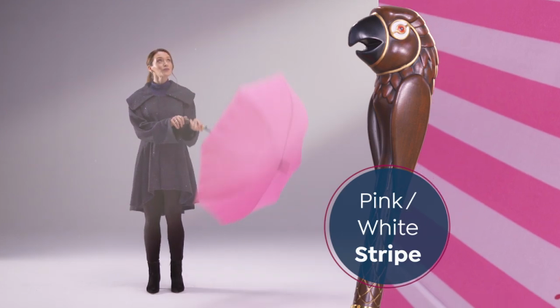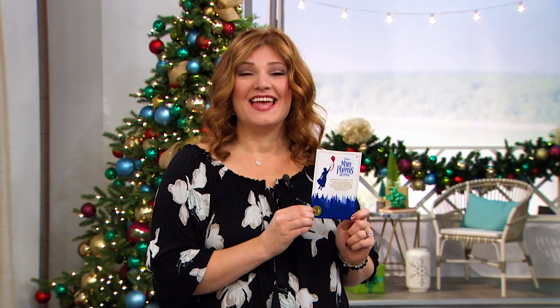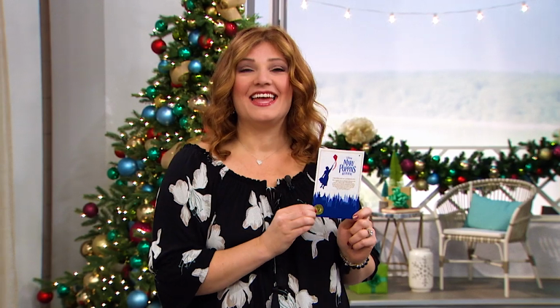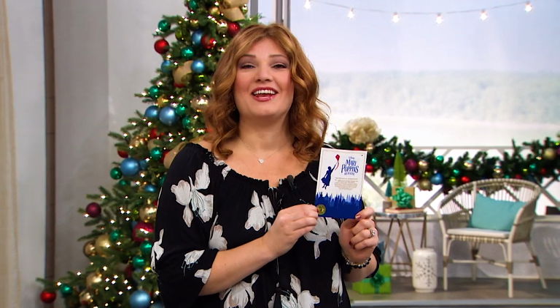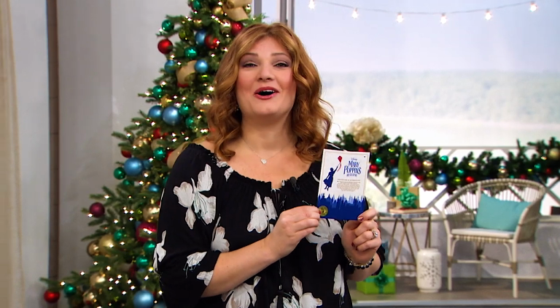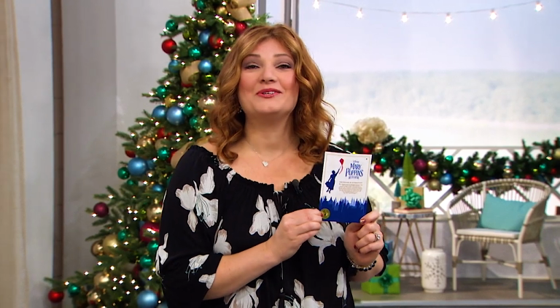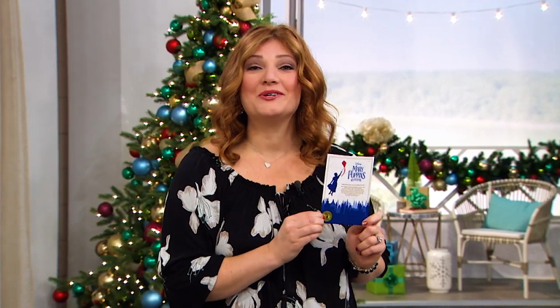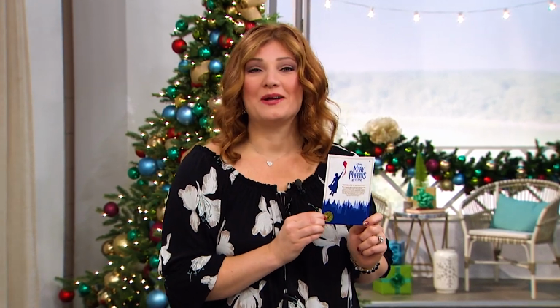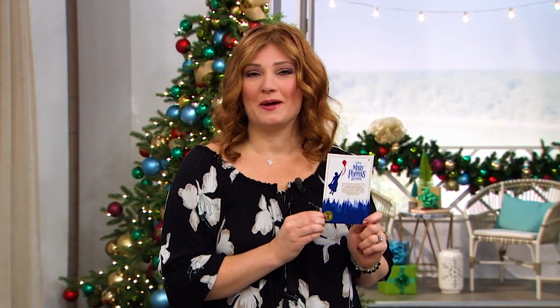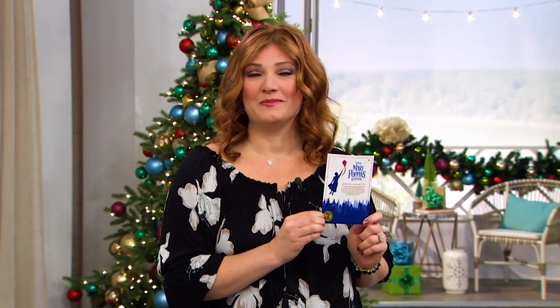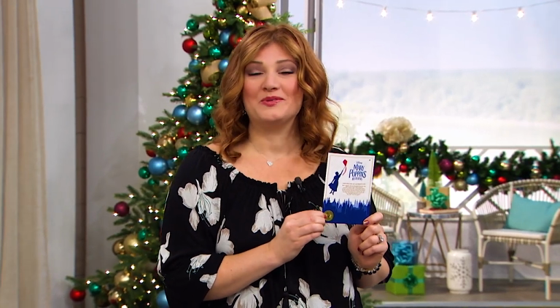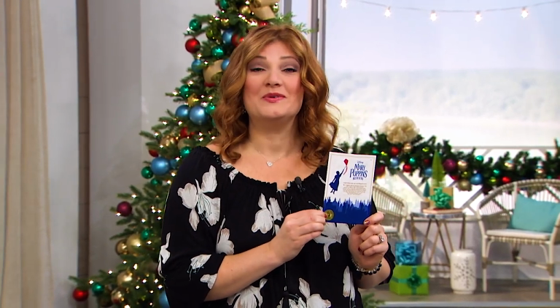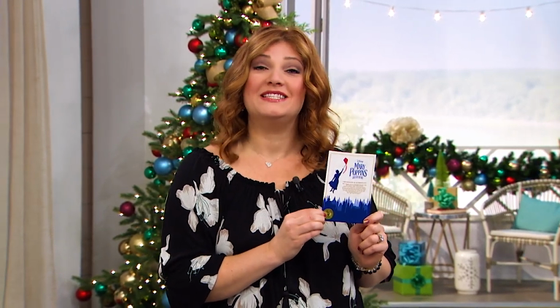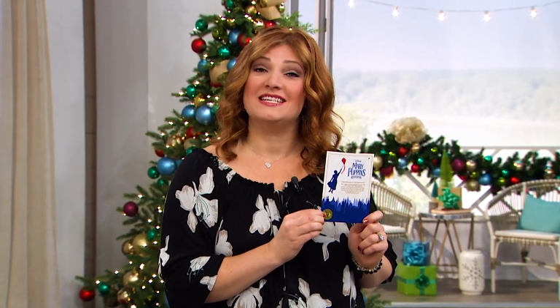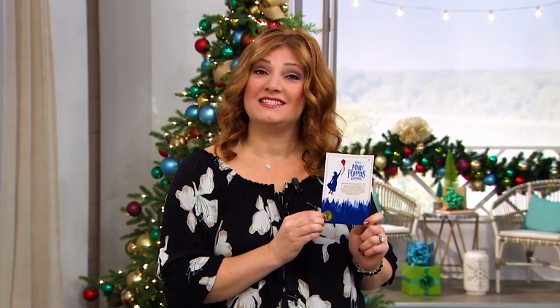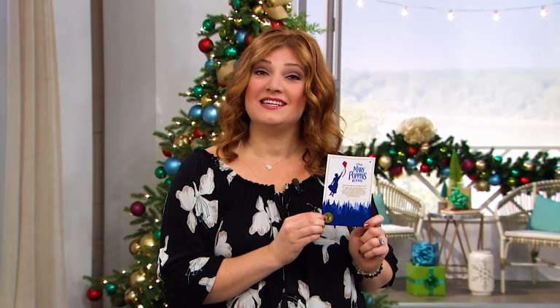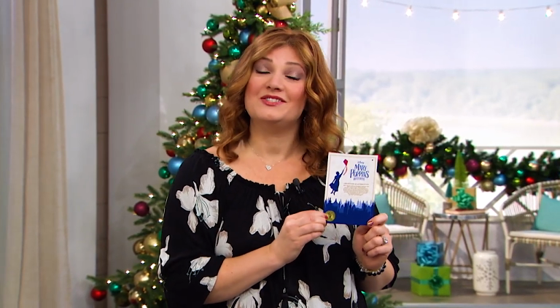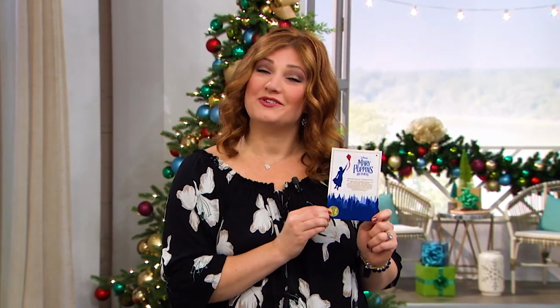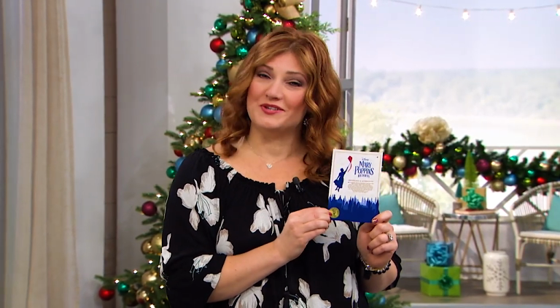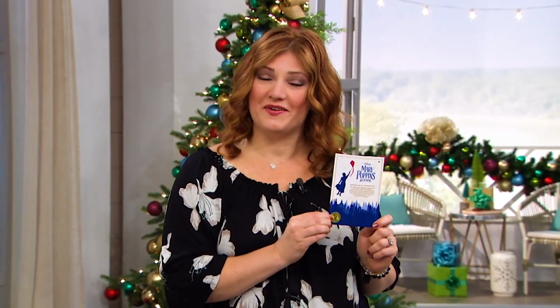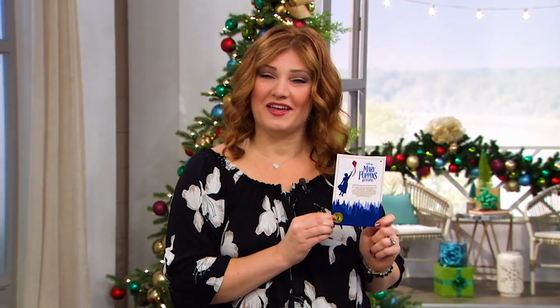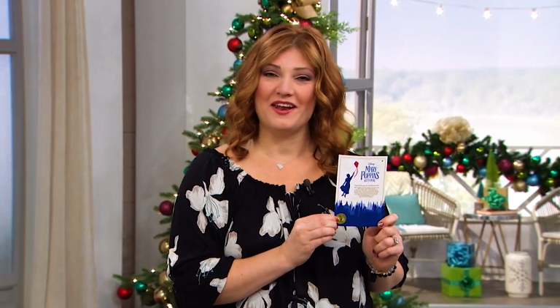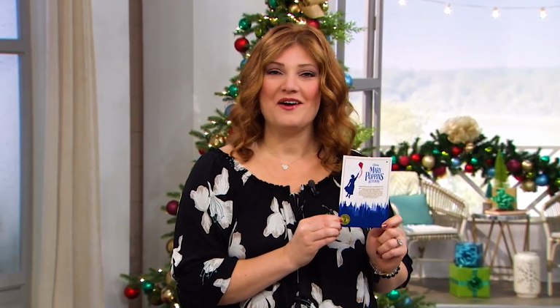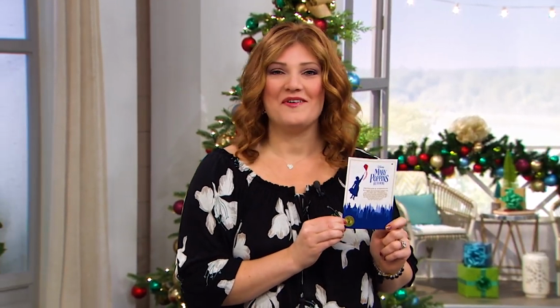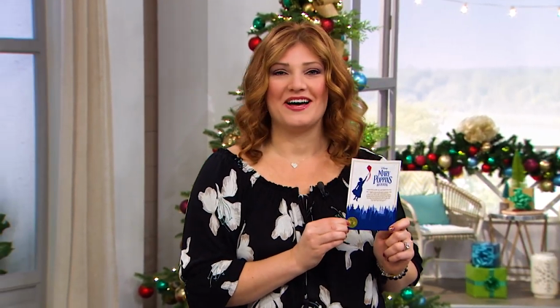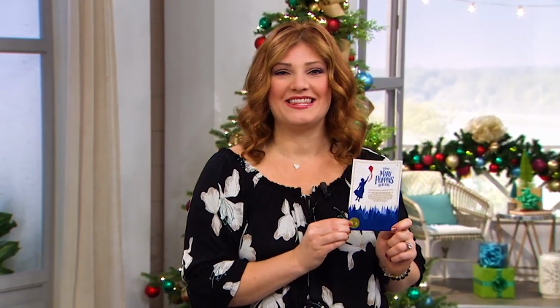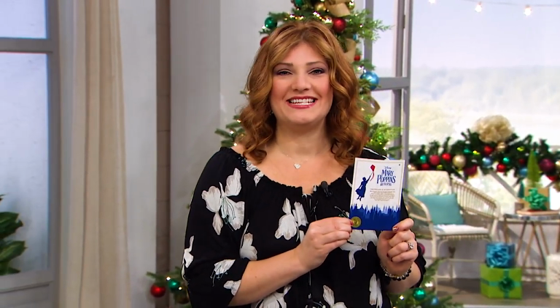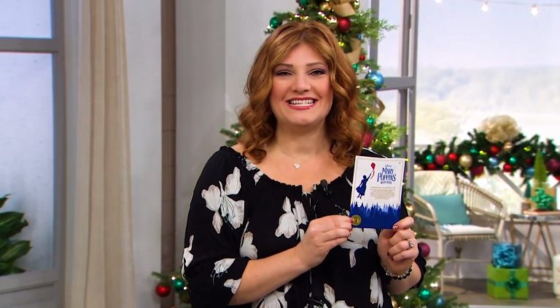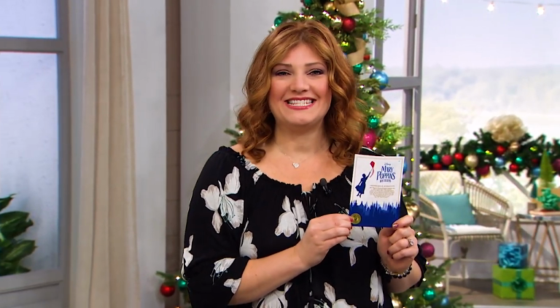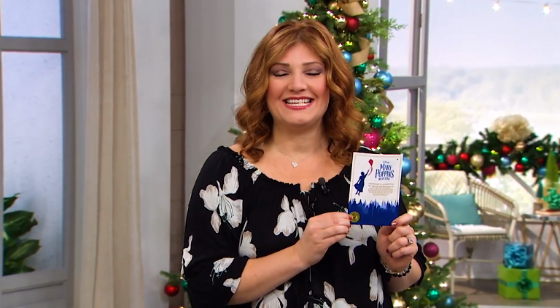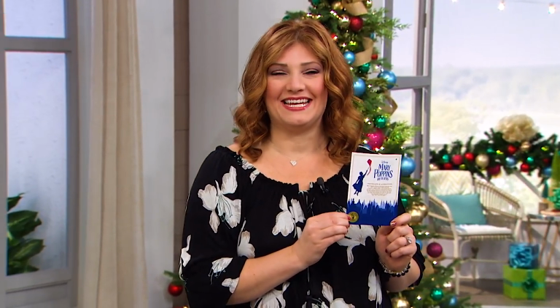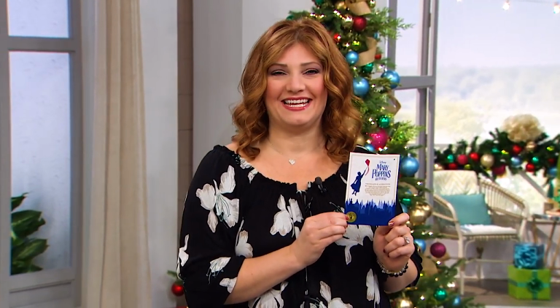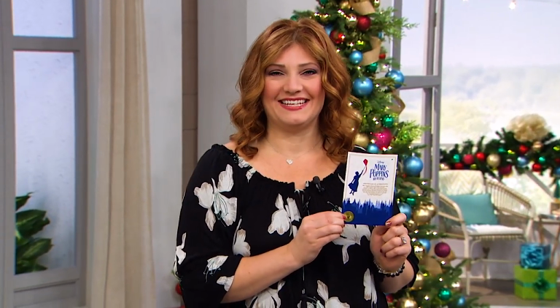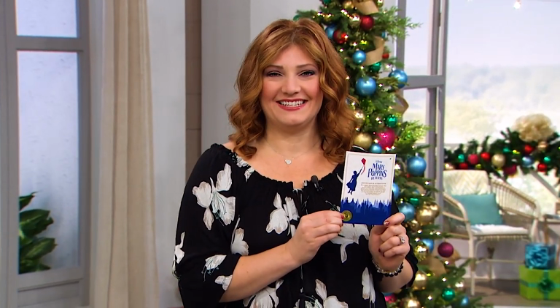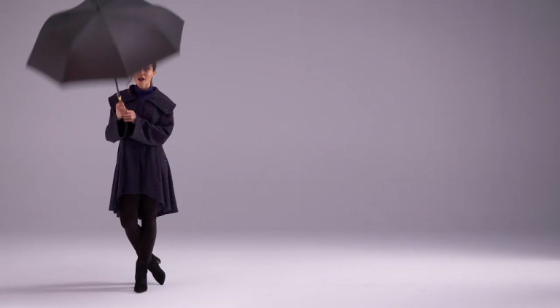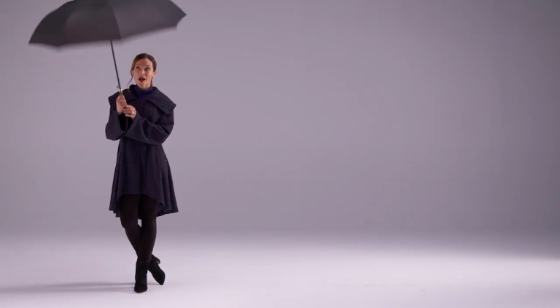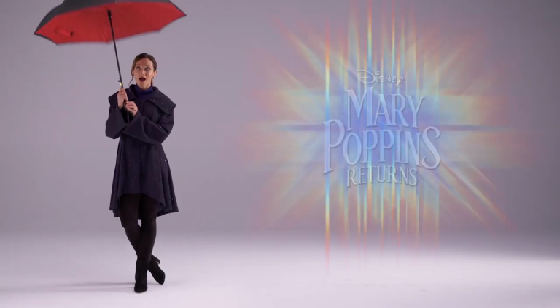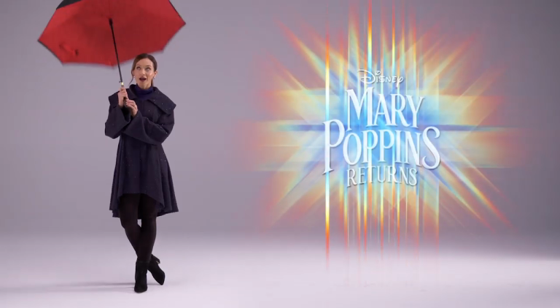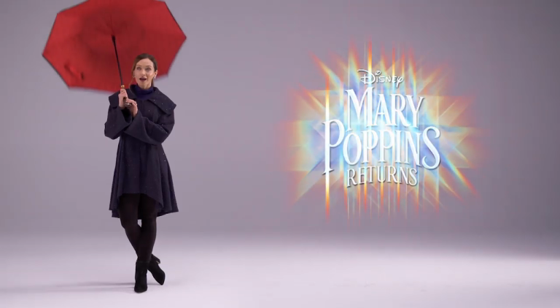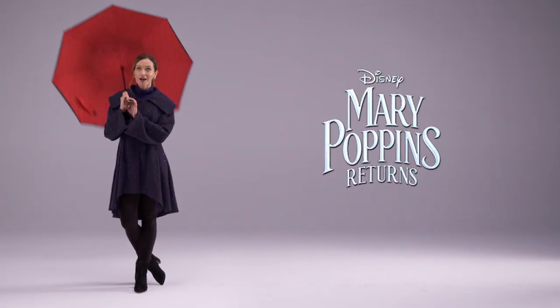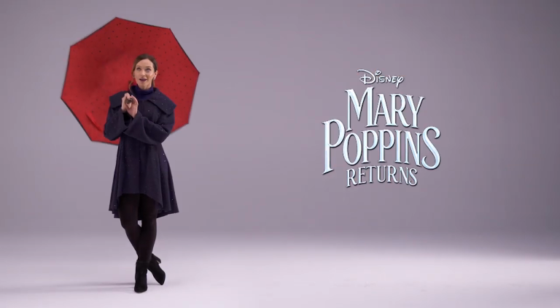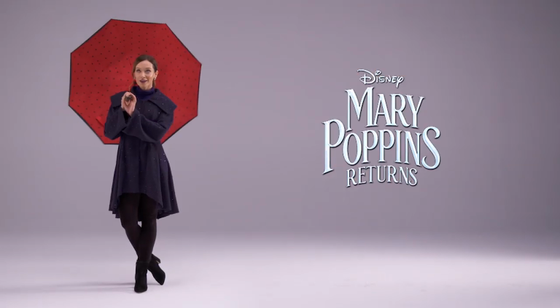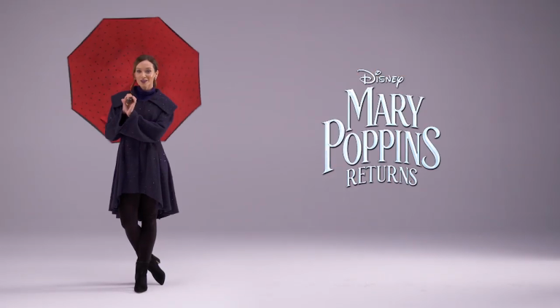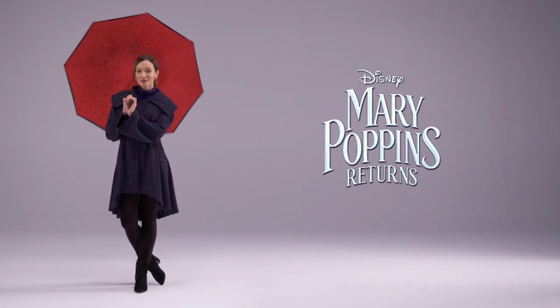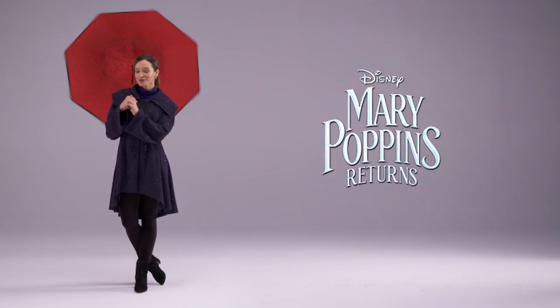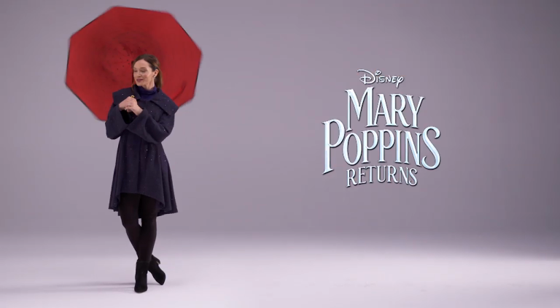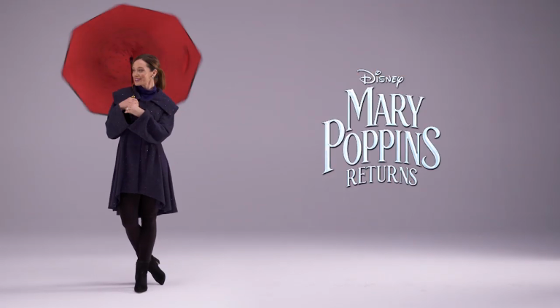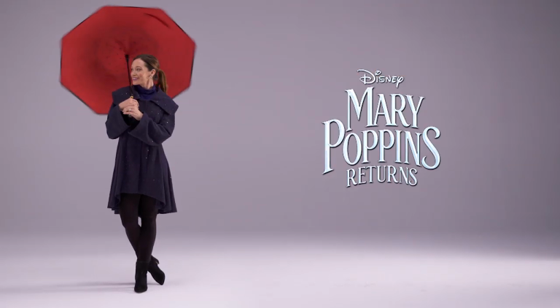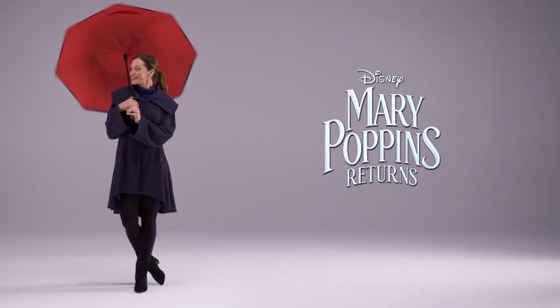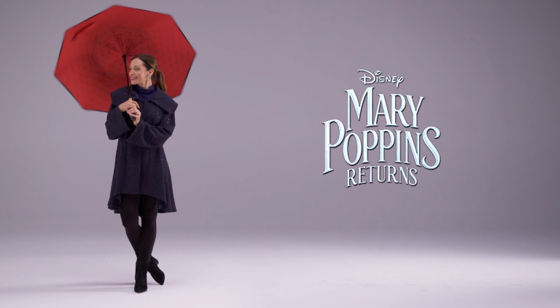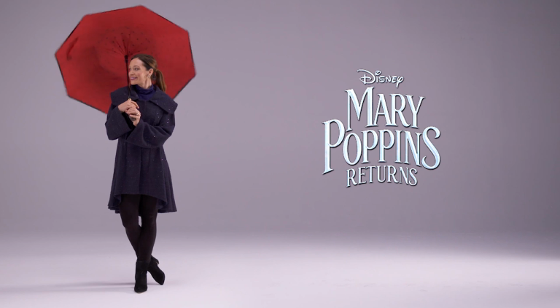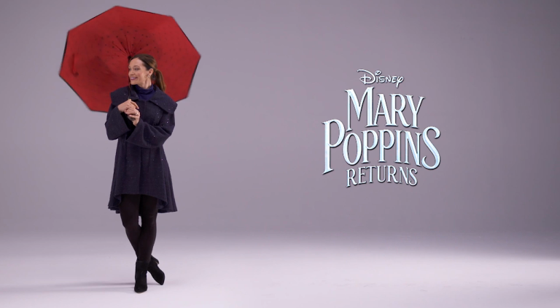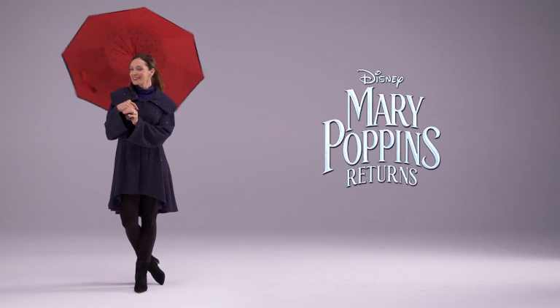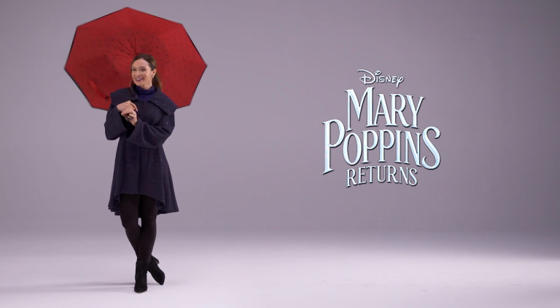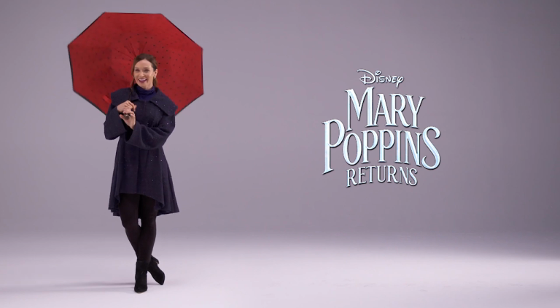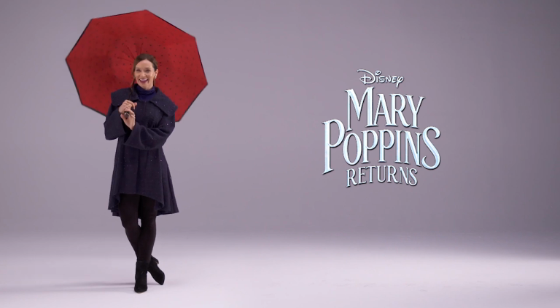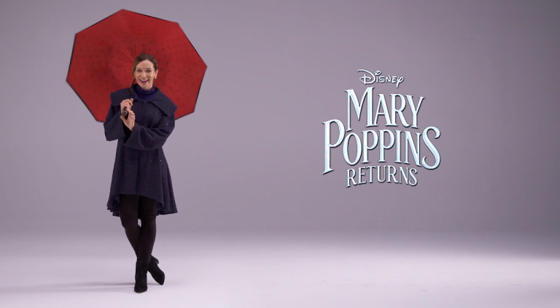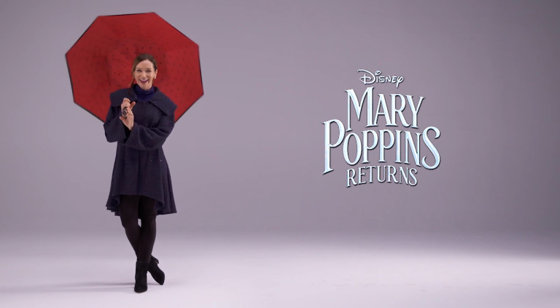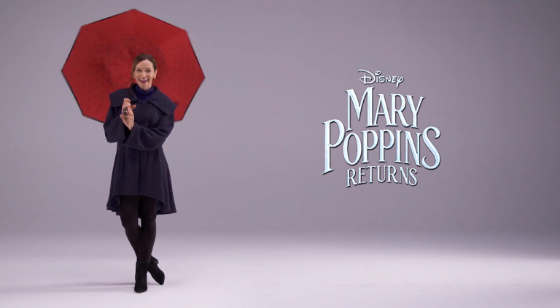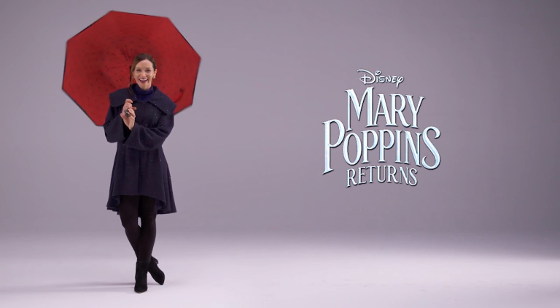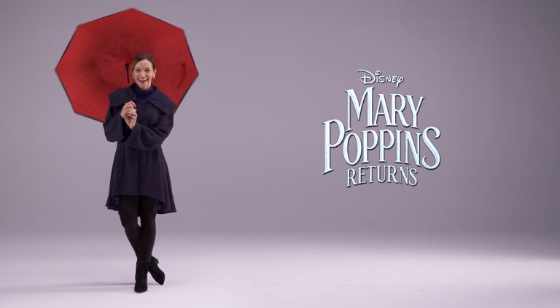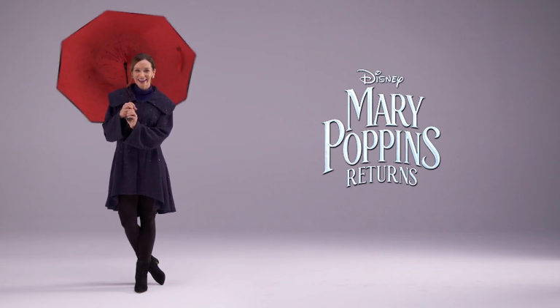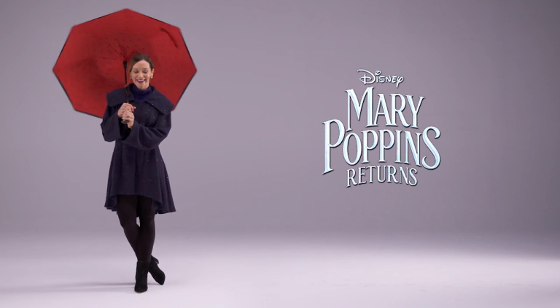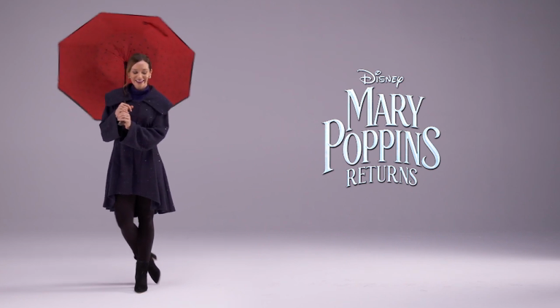It also comes with Disney's Certificate of Authenticity, so you can live out your Mary Poppins fantasy with this umbrella.